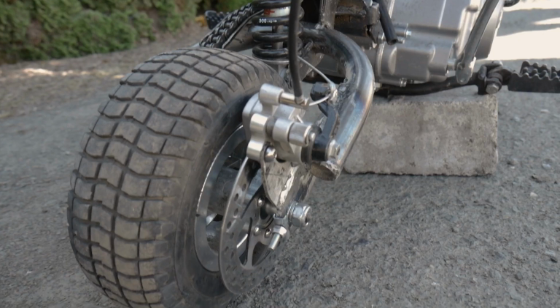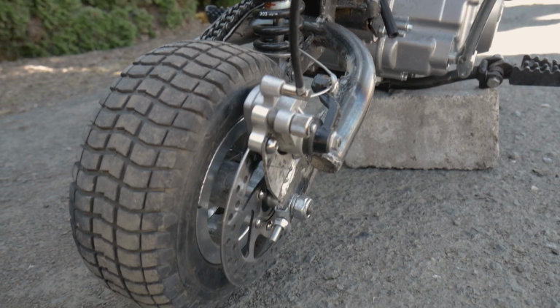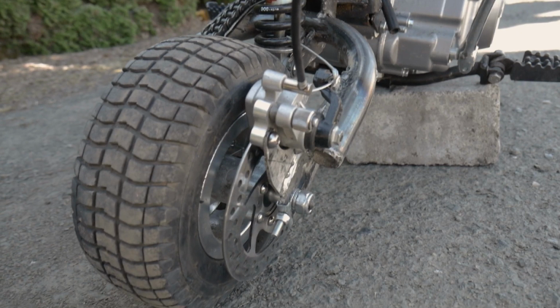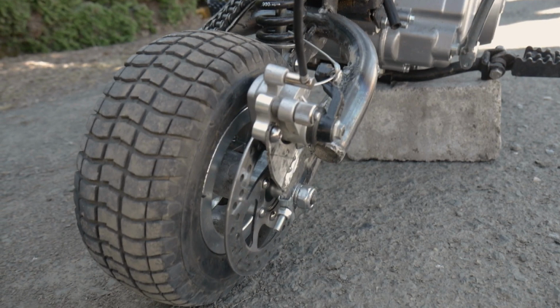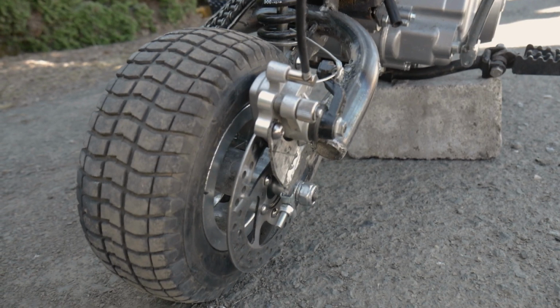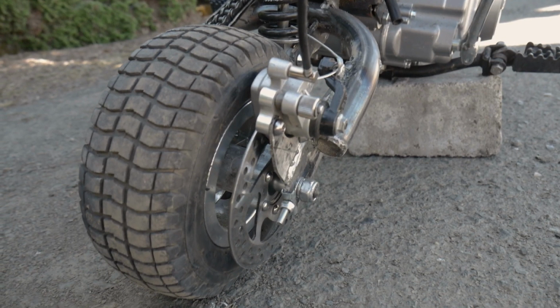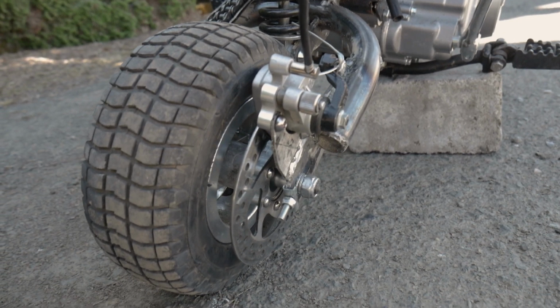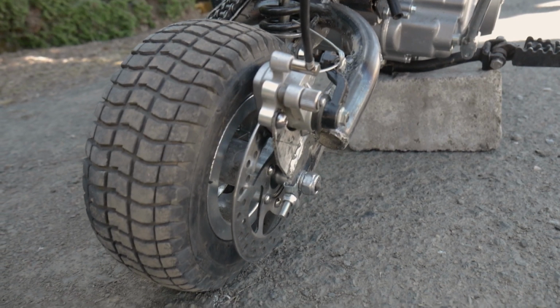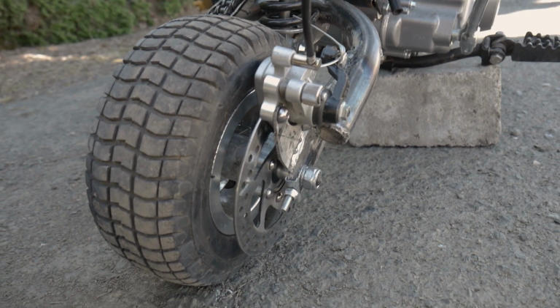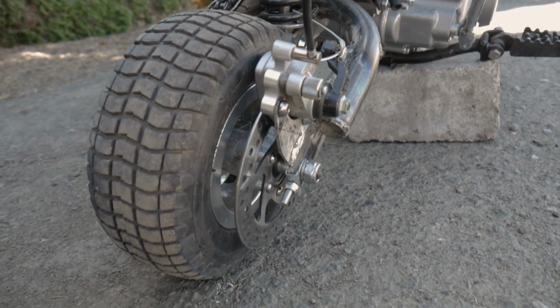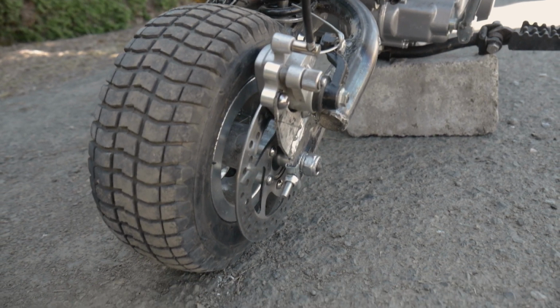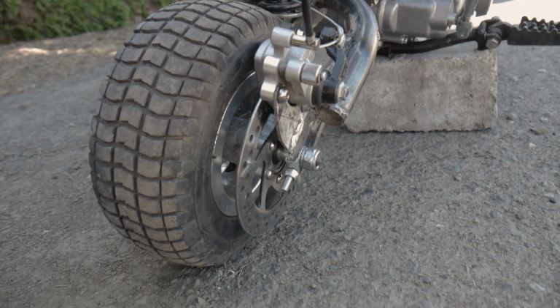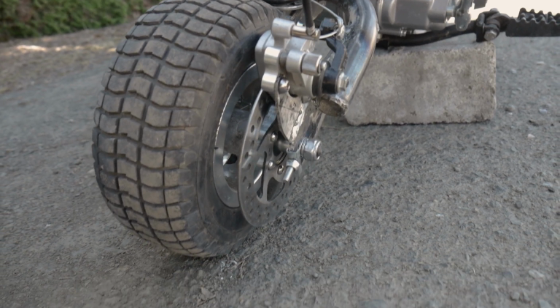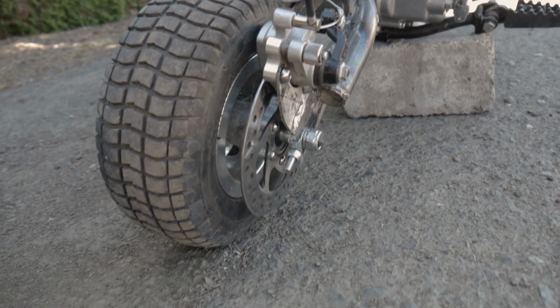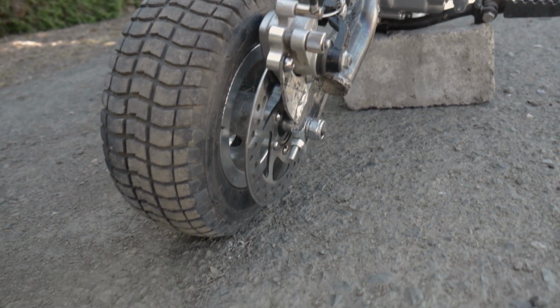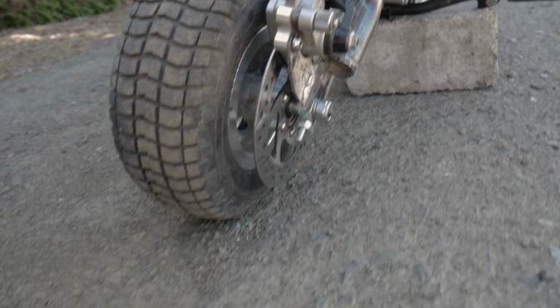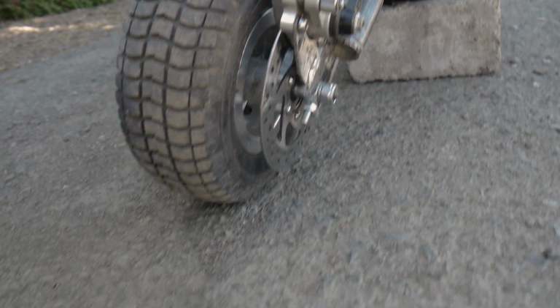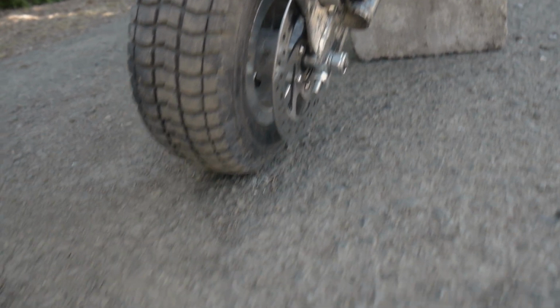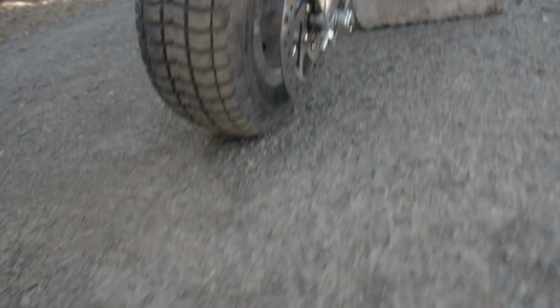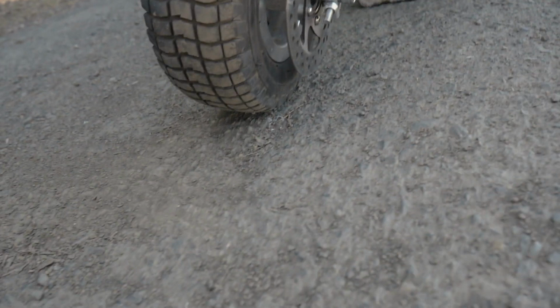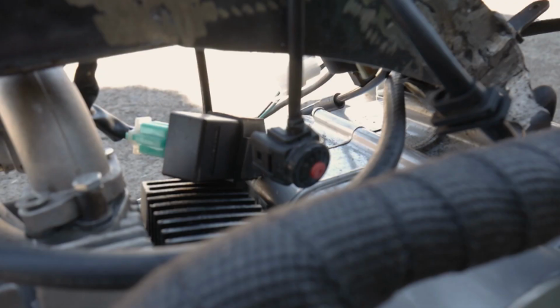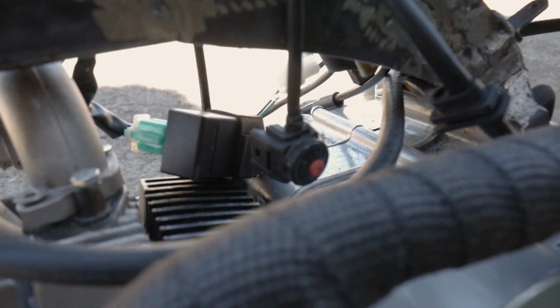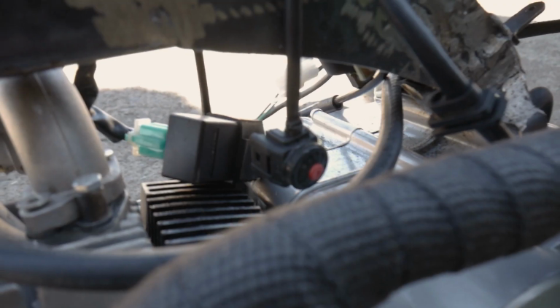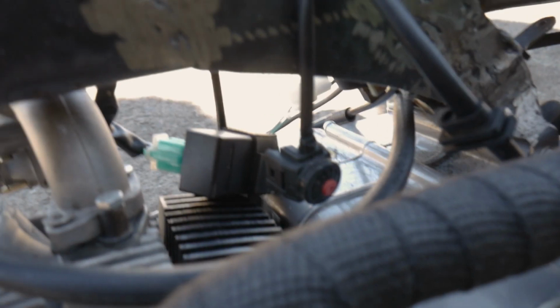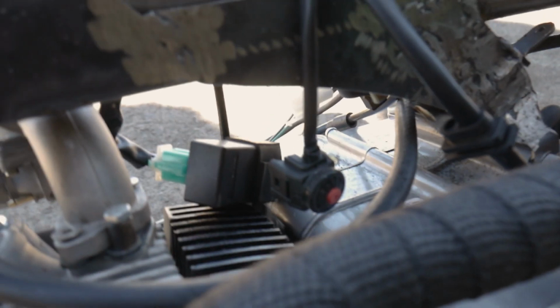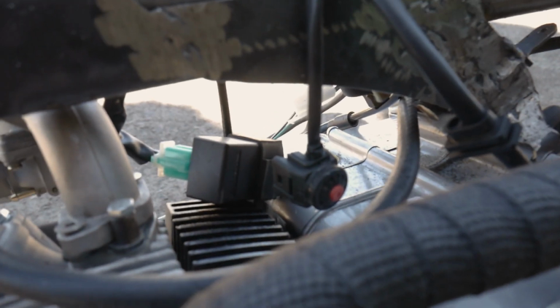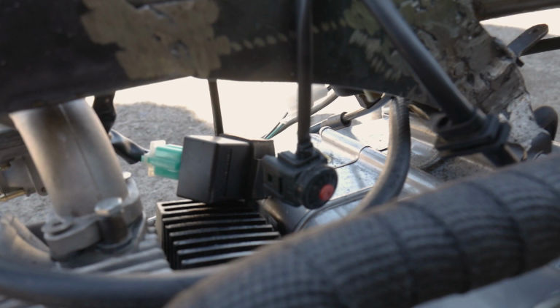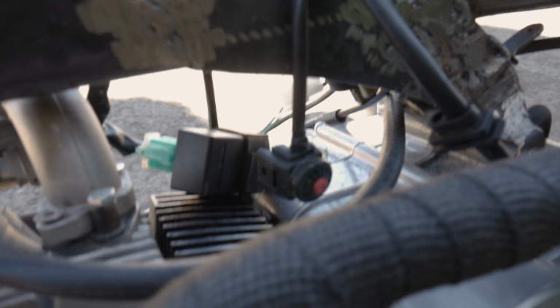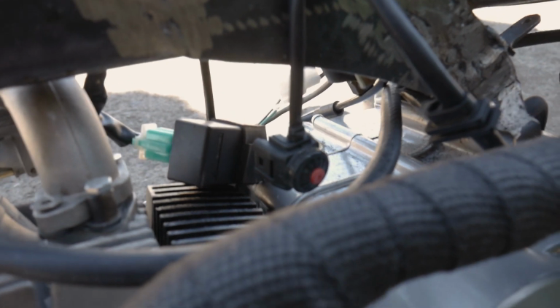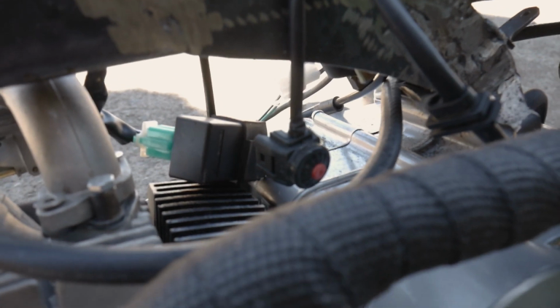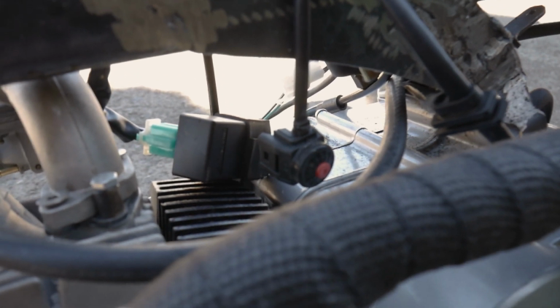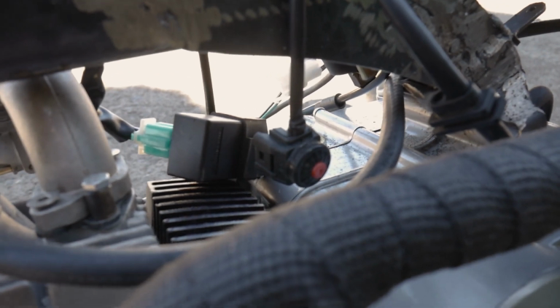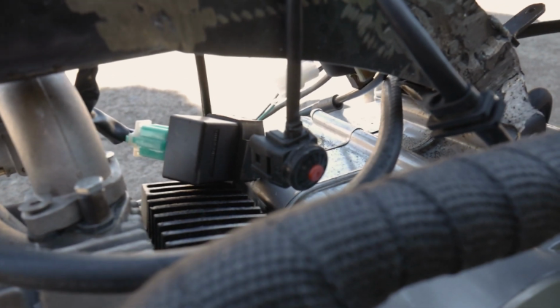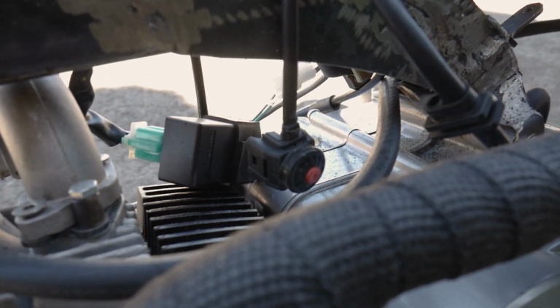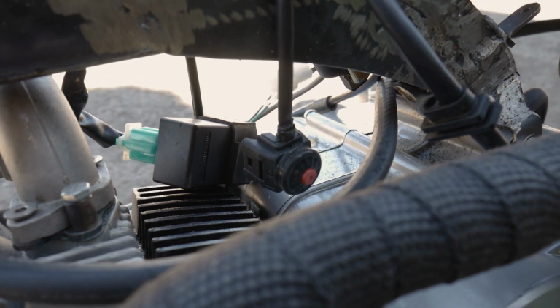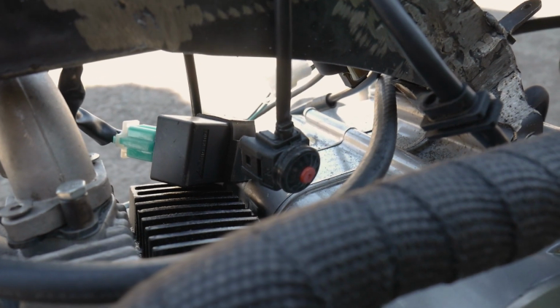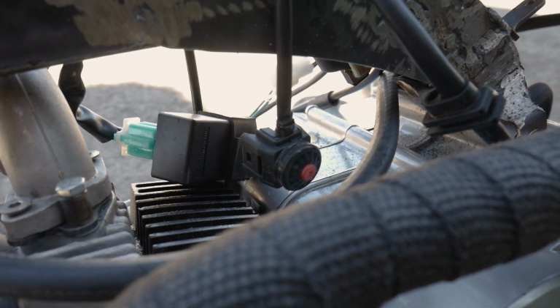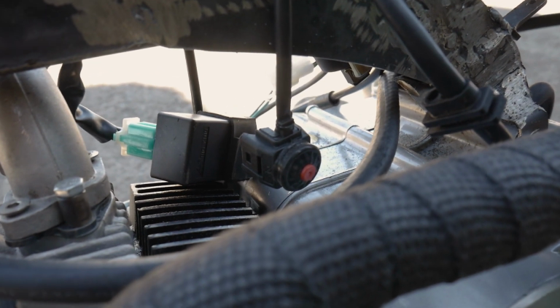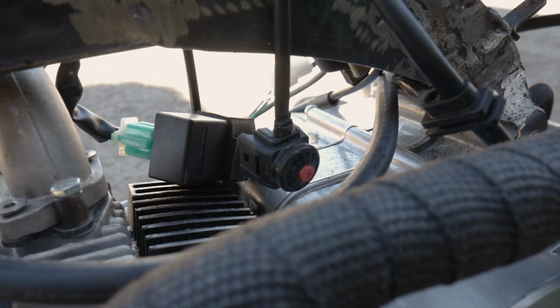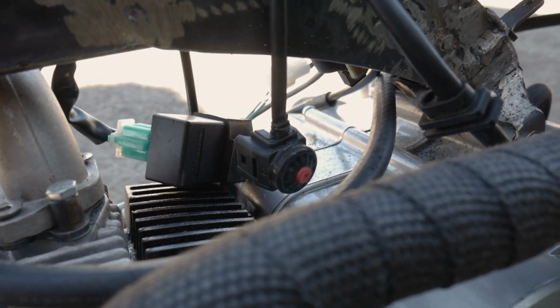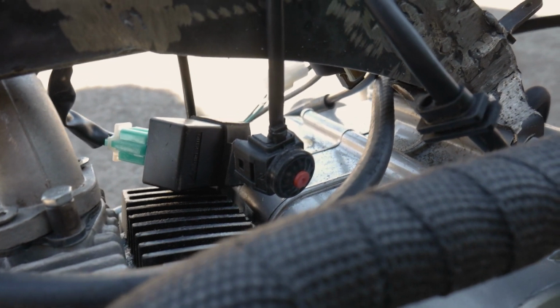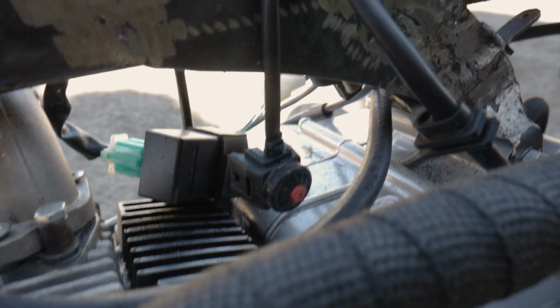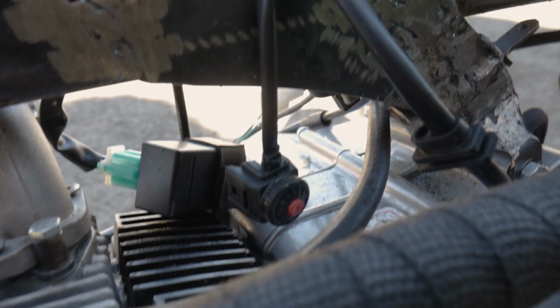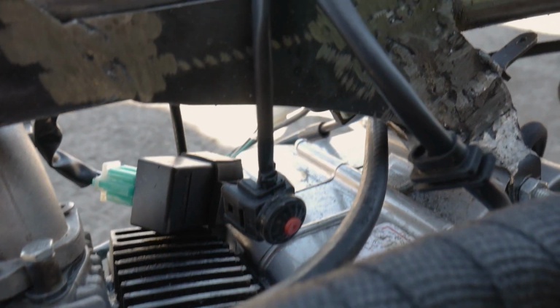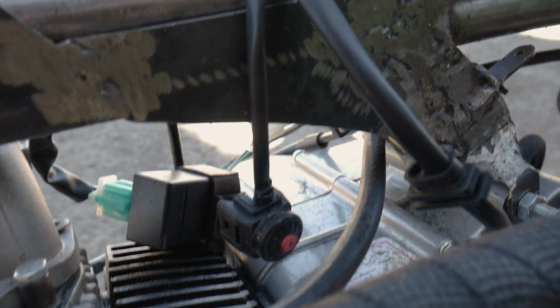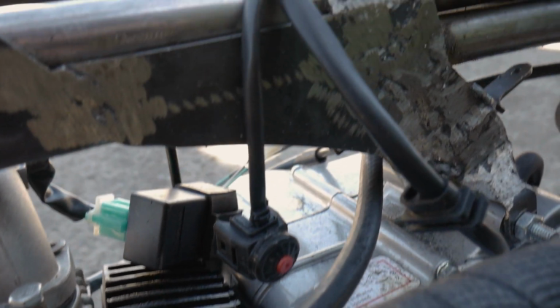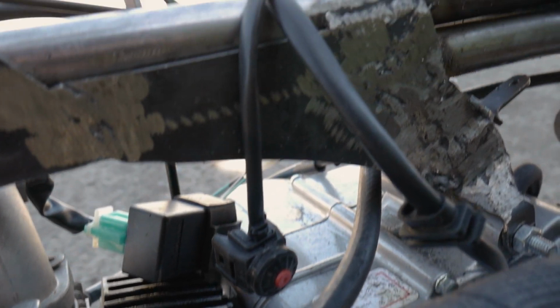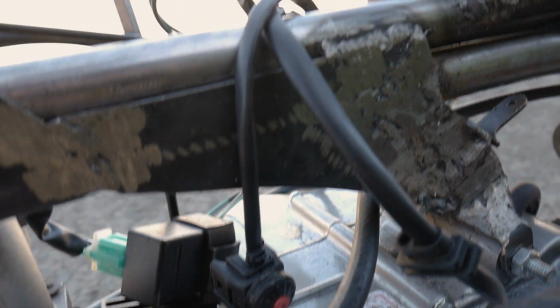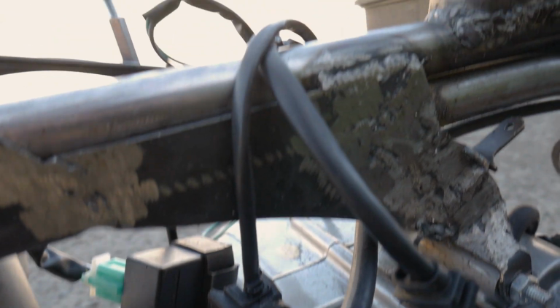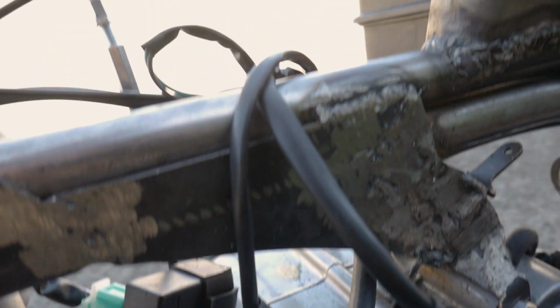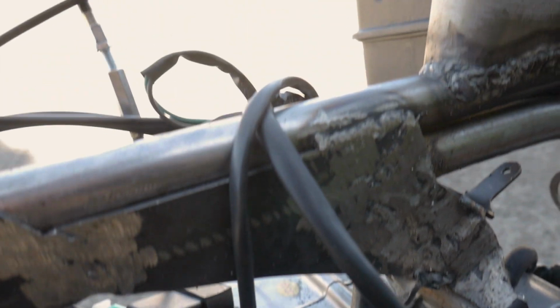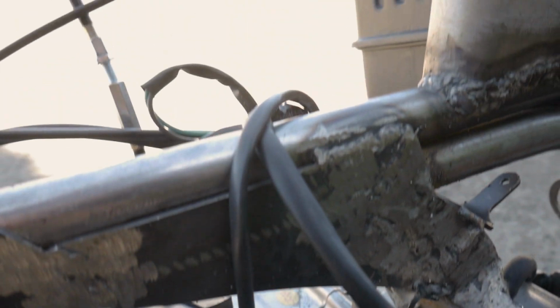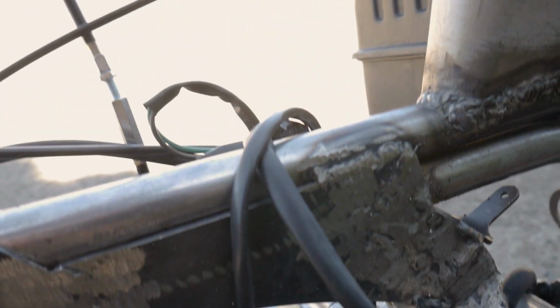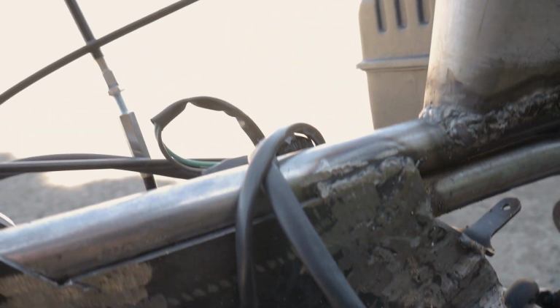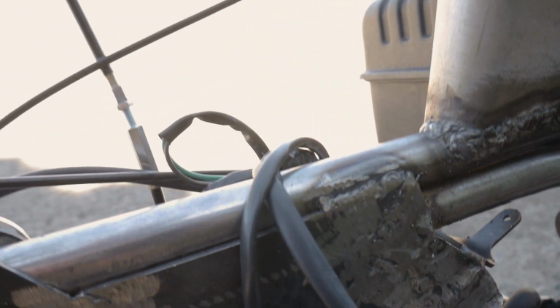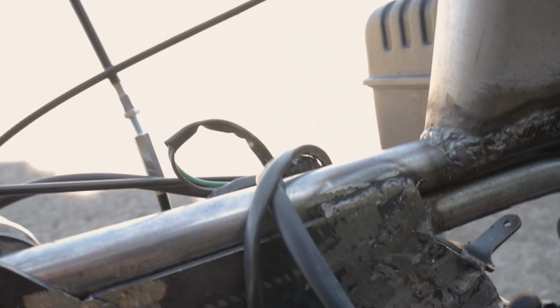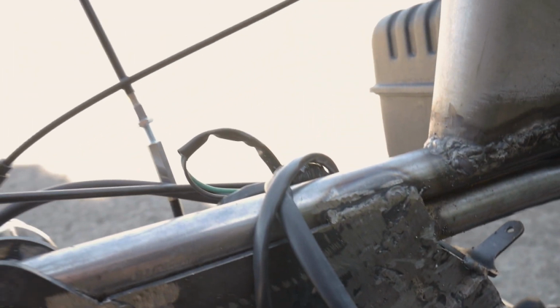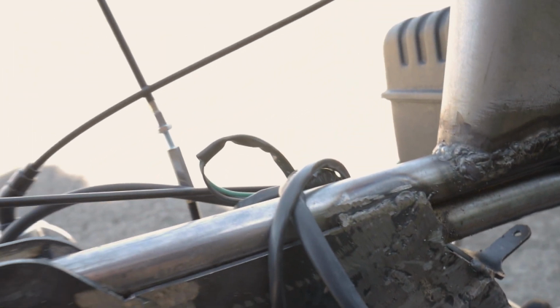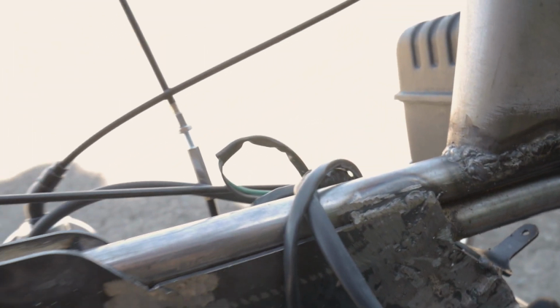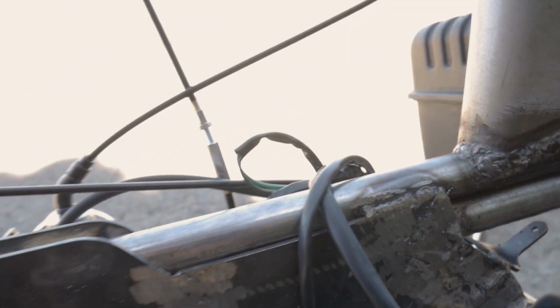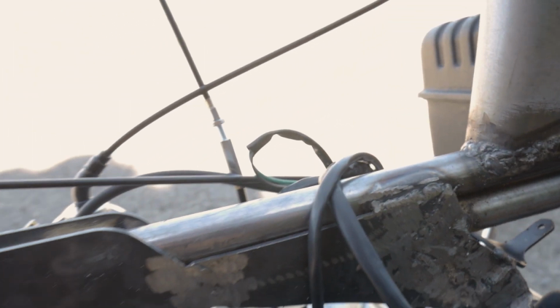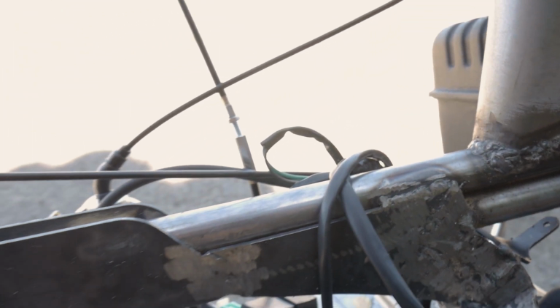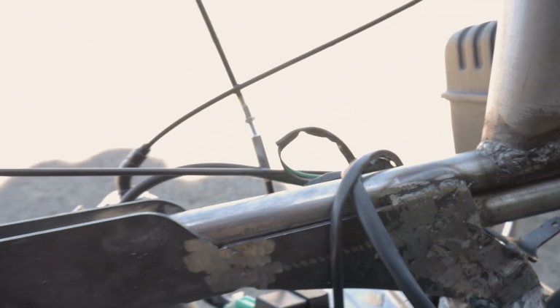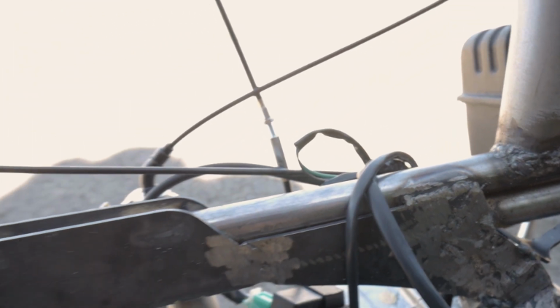I set up a disc brake in the back. The kill switch is kind of just dangling here with a bunch of wires just dangling.